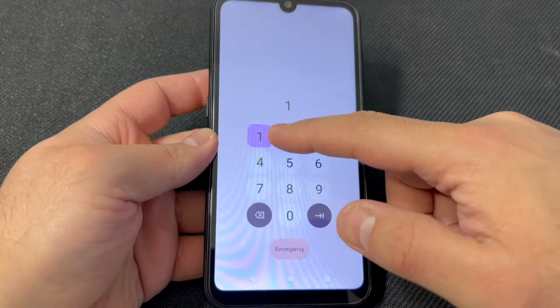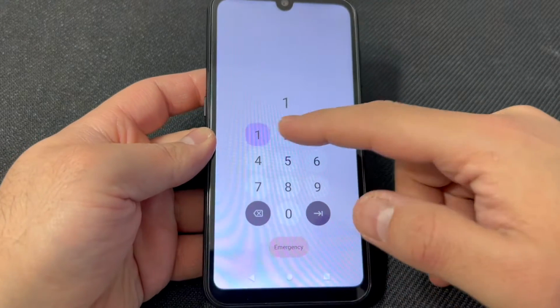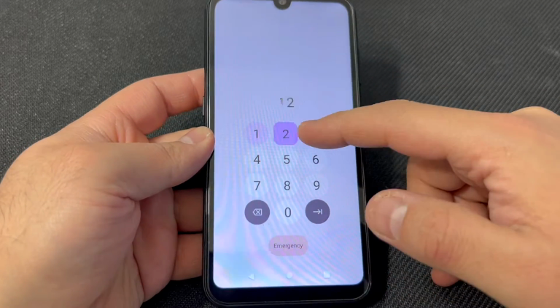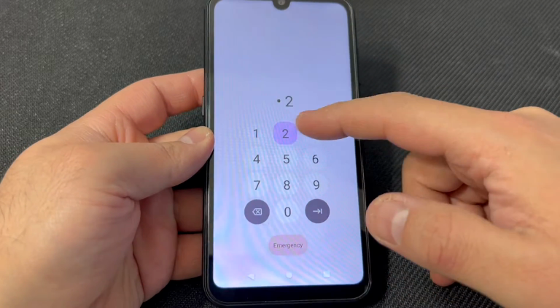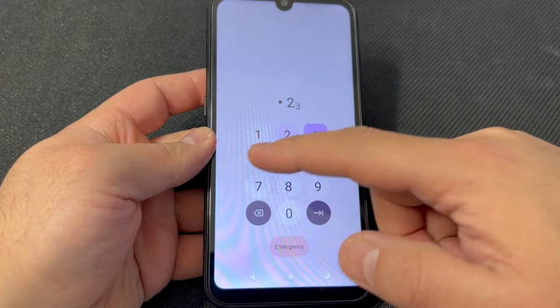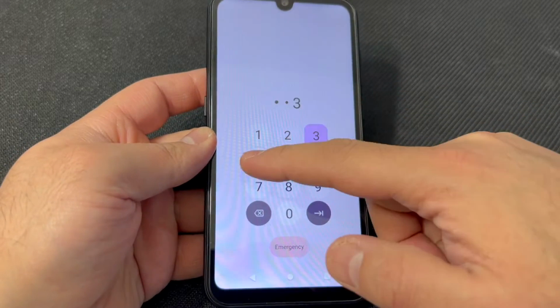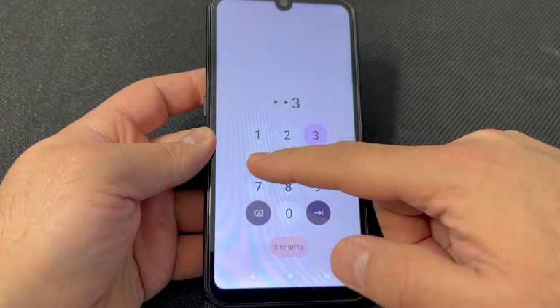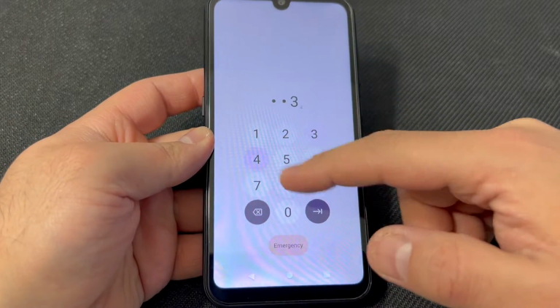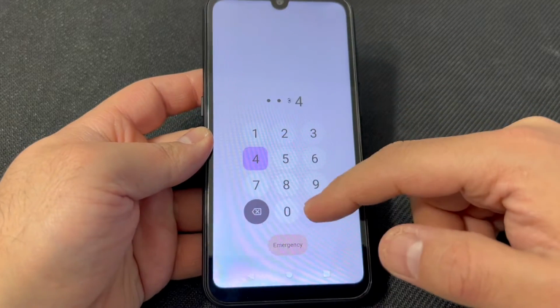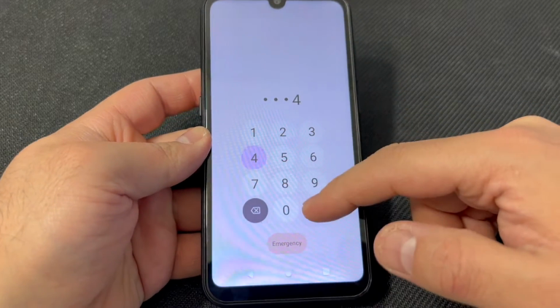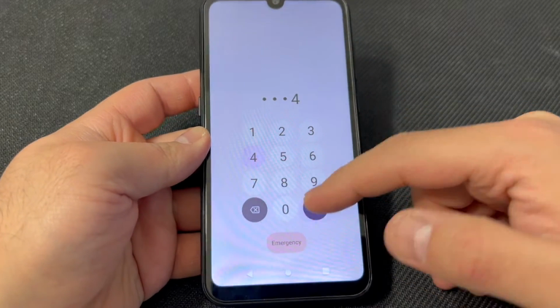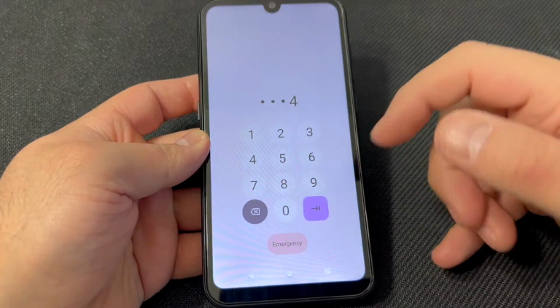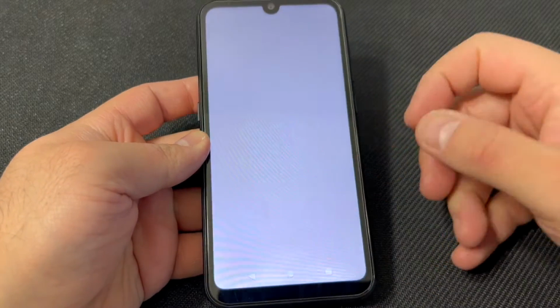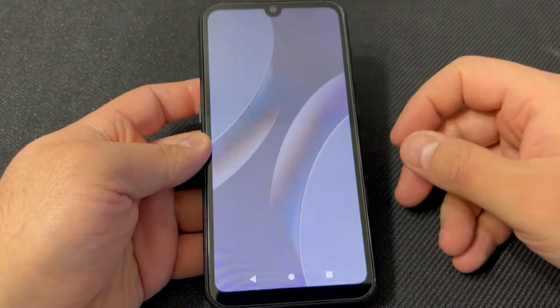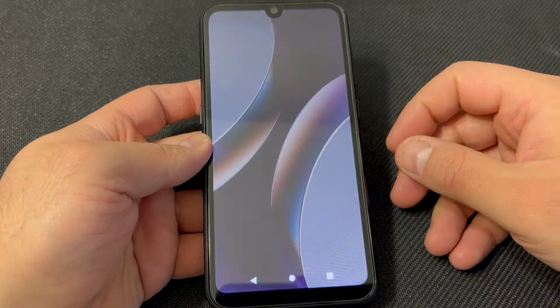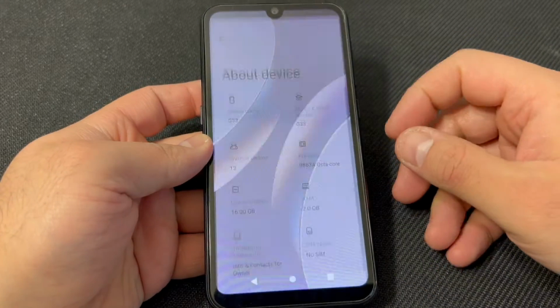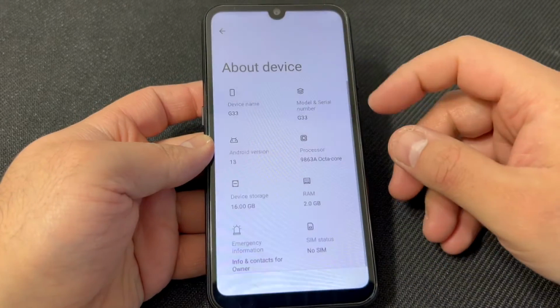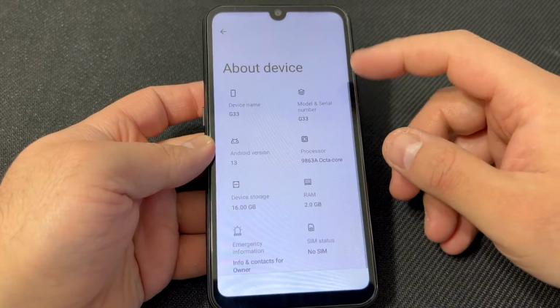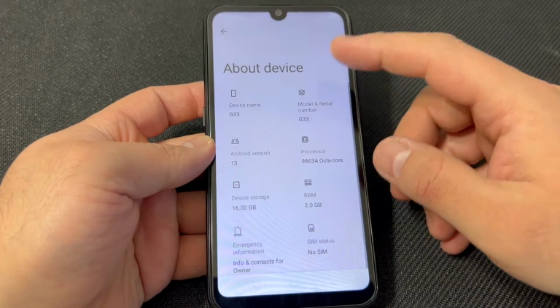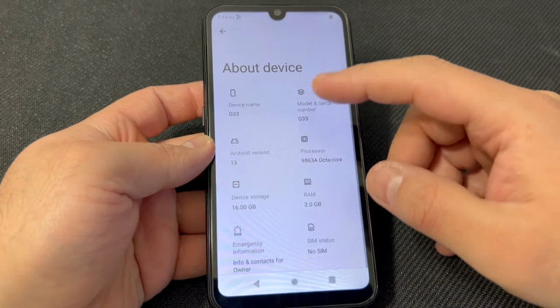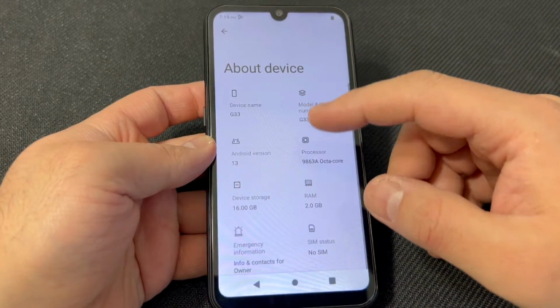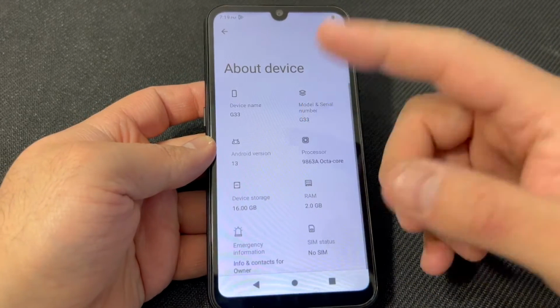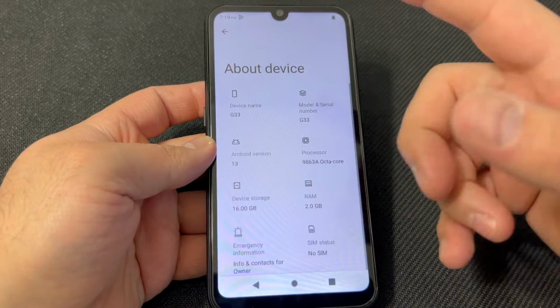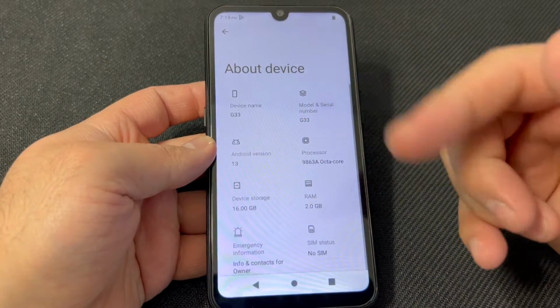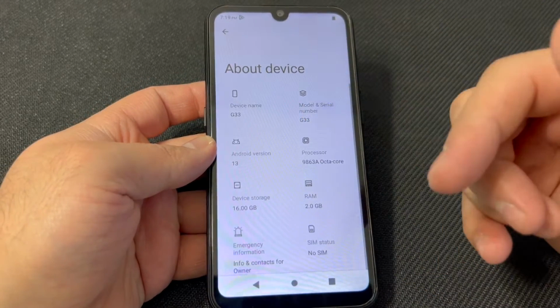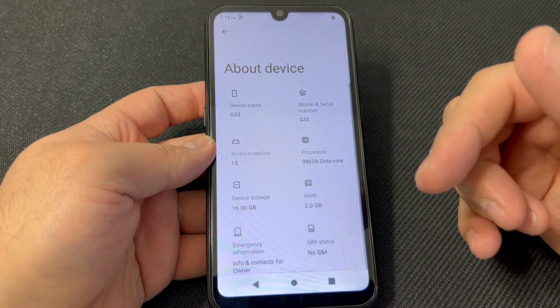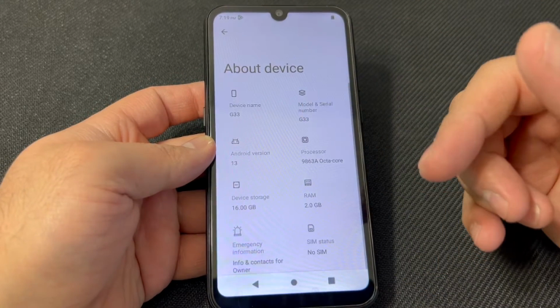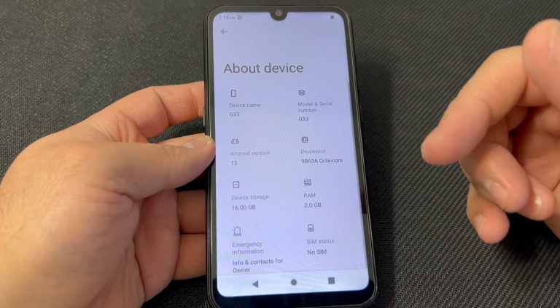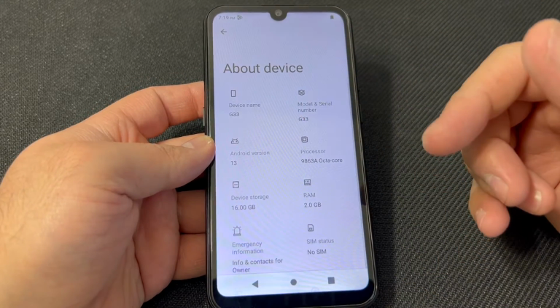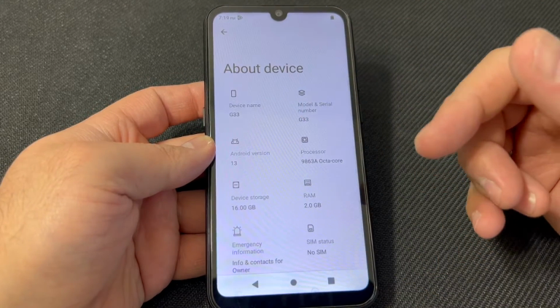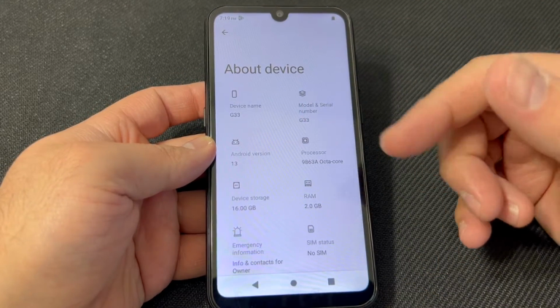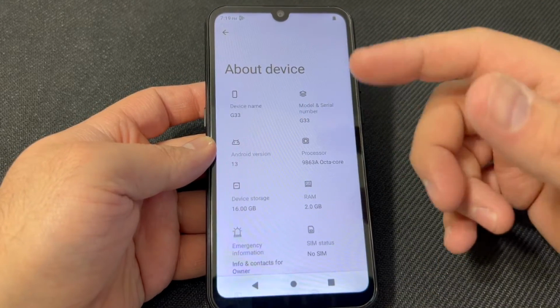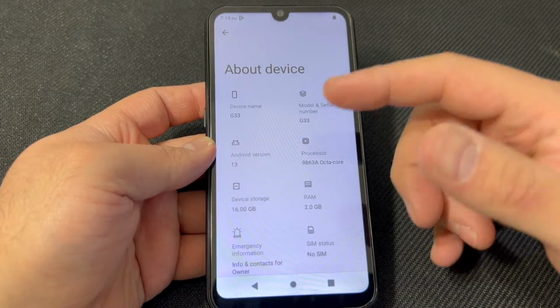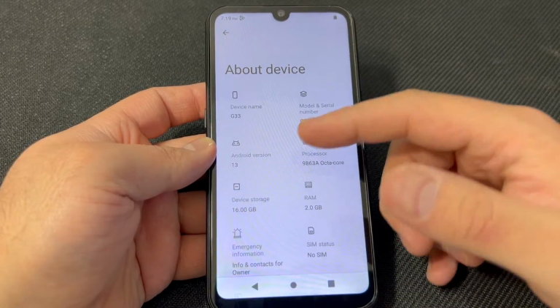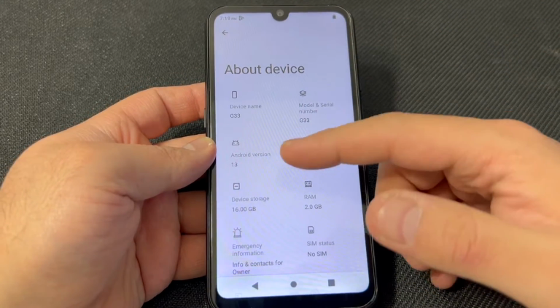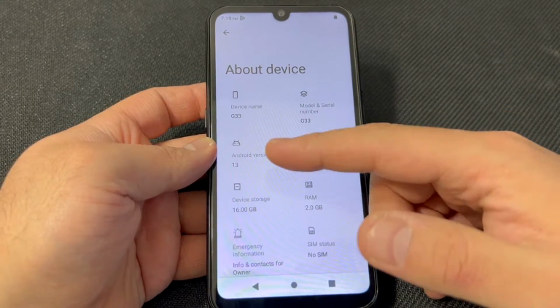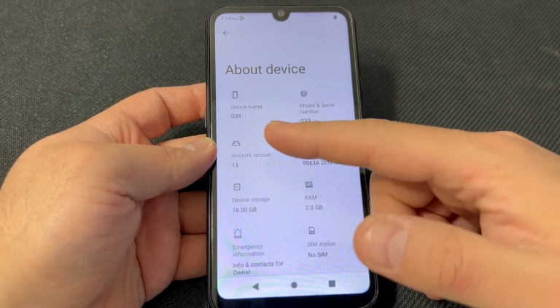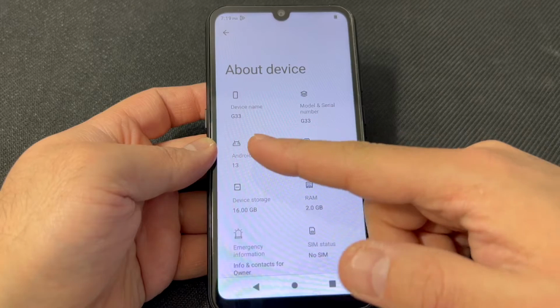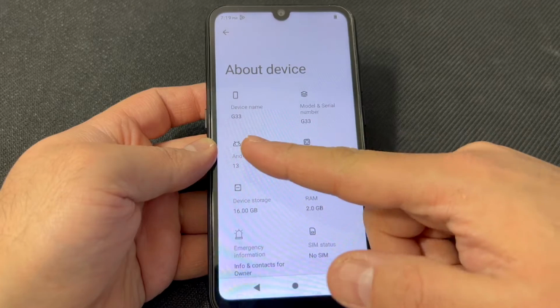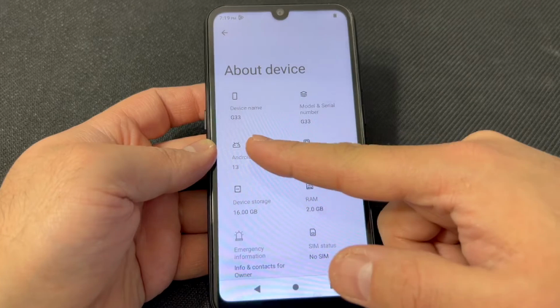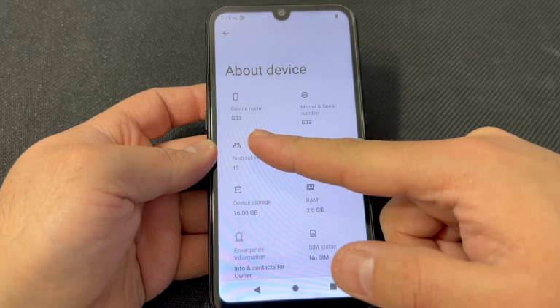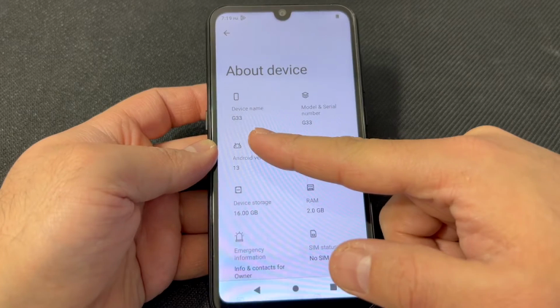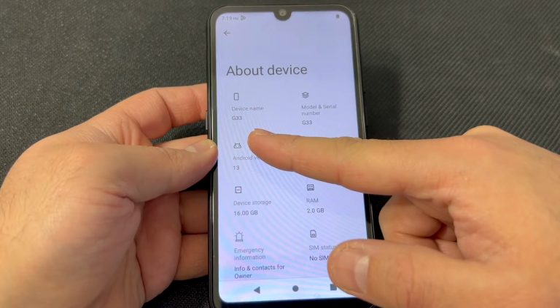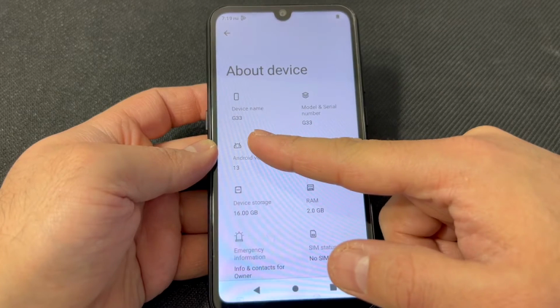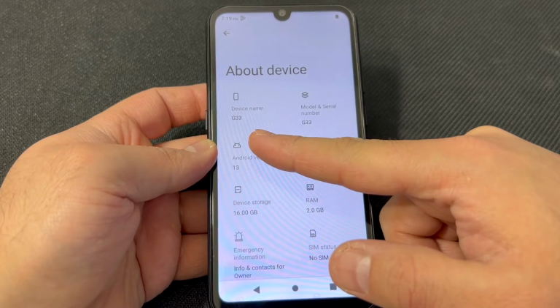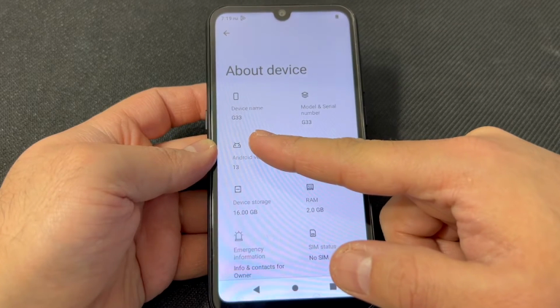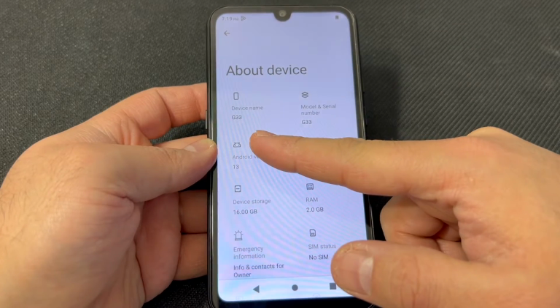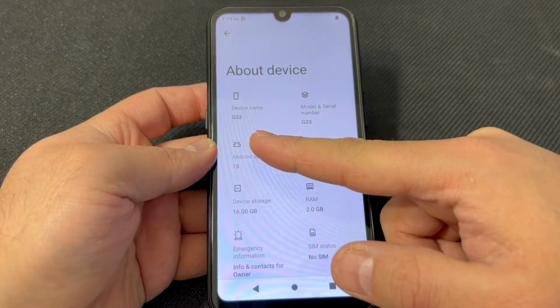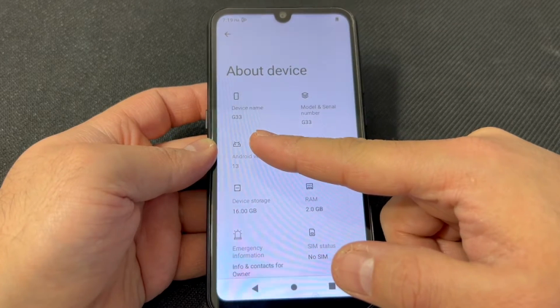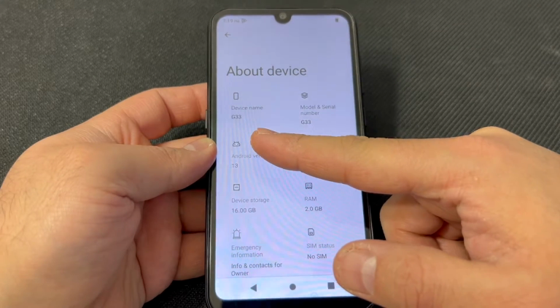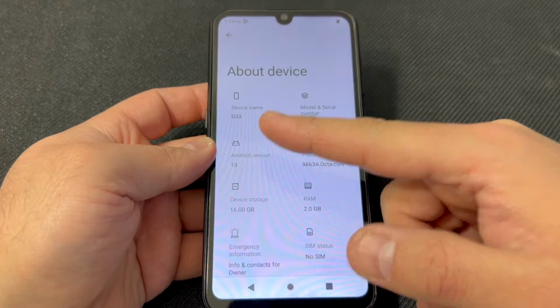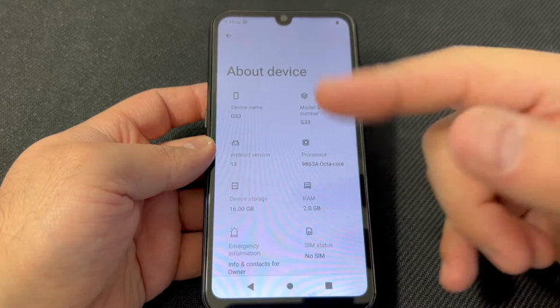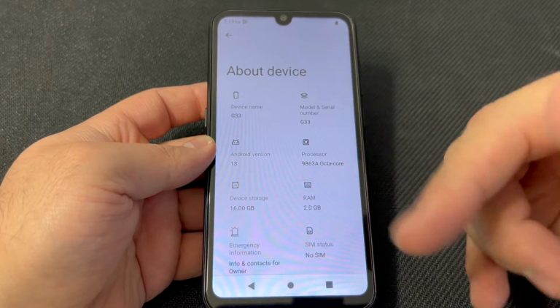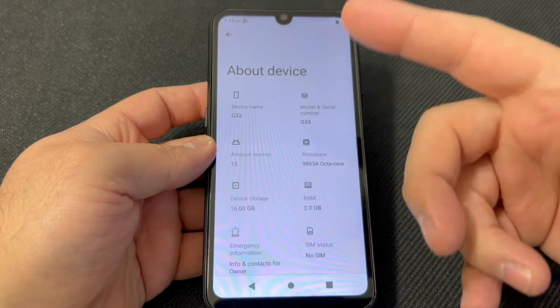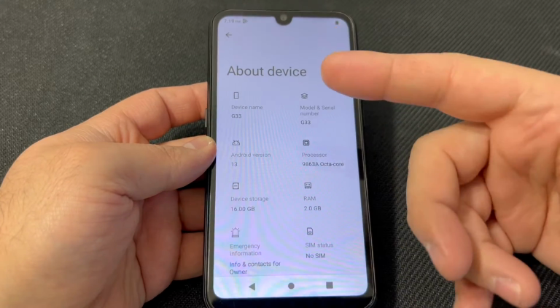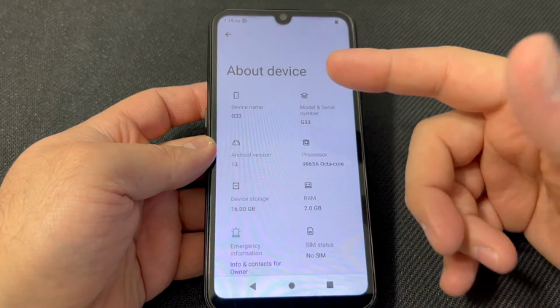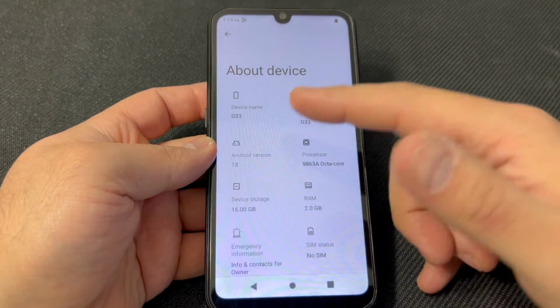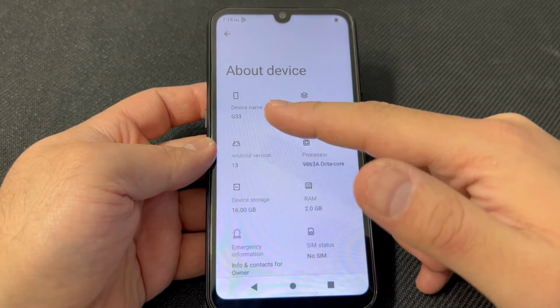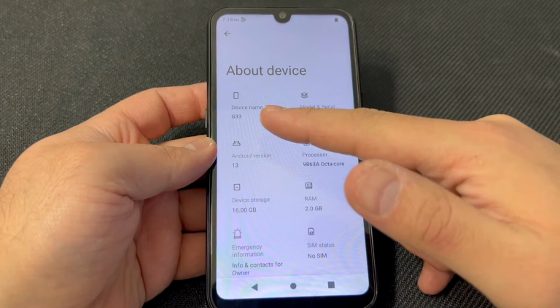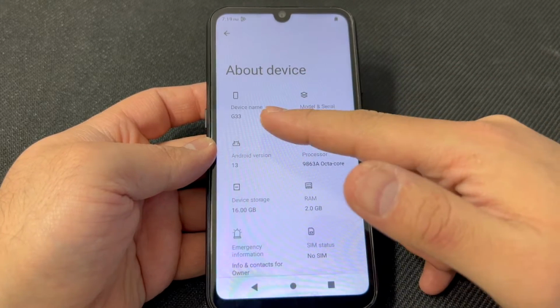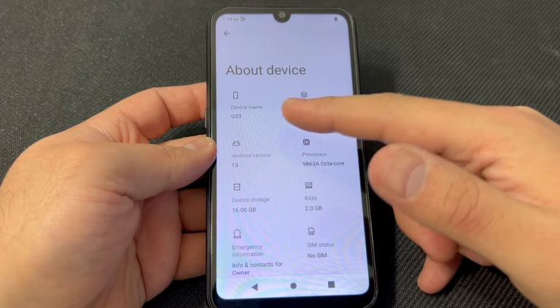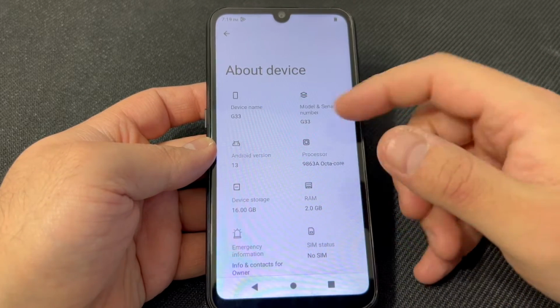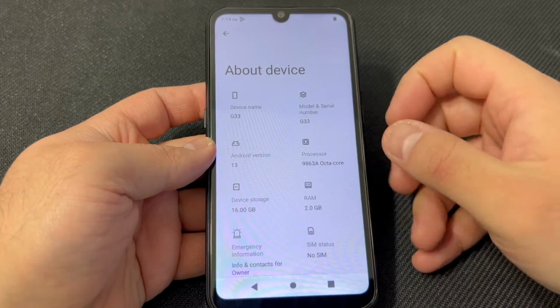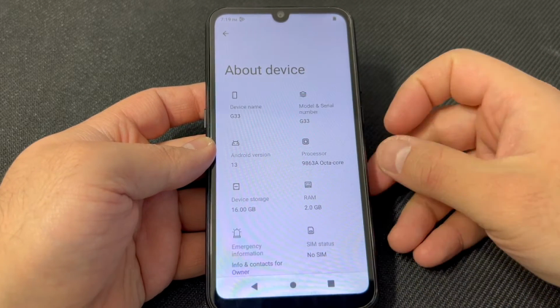I'm going to show you the model number so you can see that it's the G33 that we're going to be working on today.